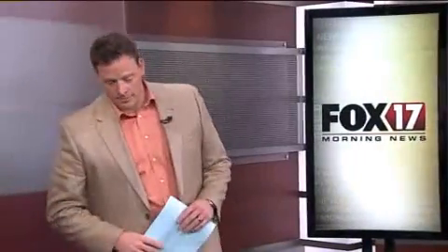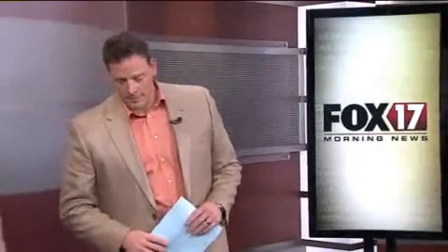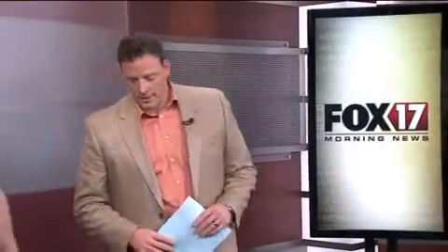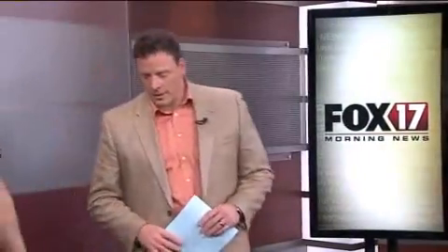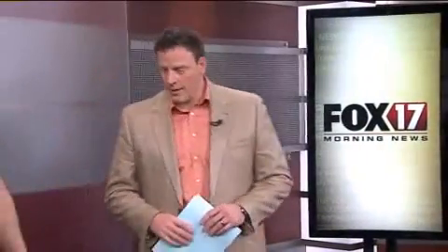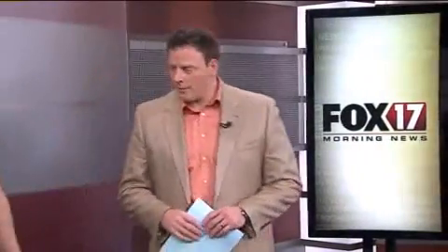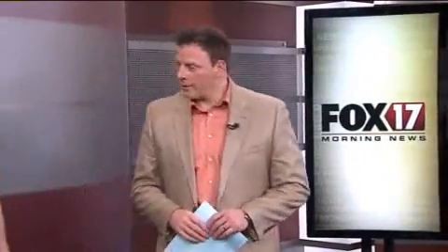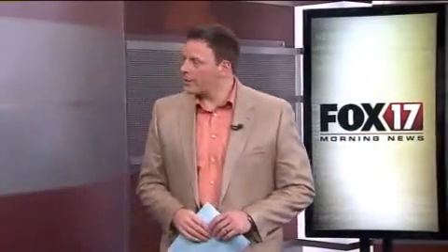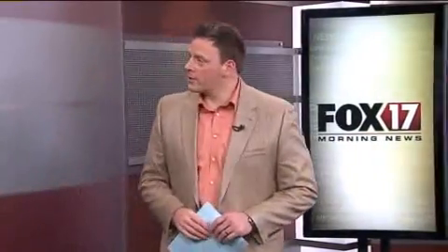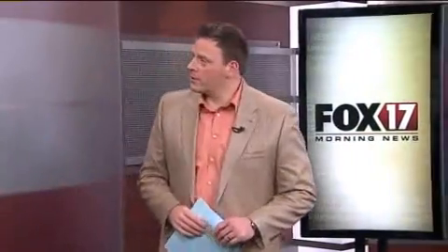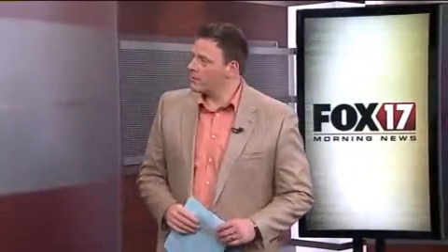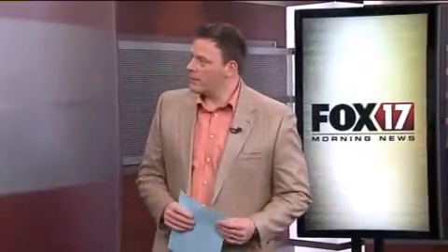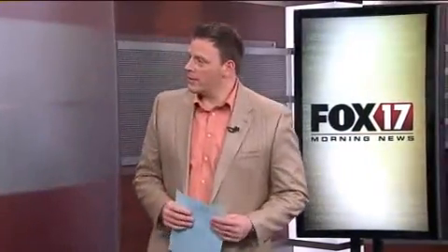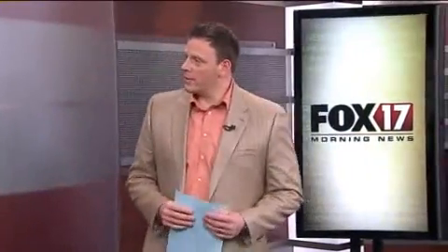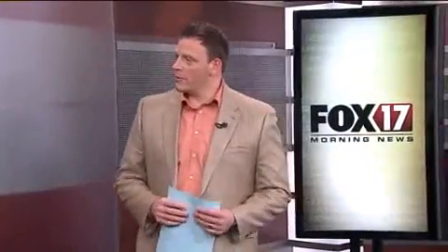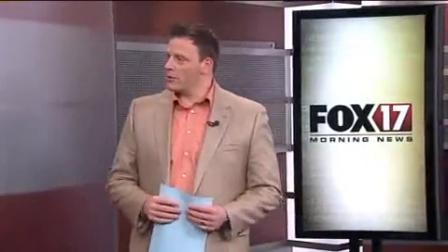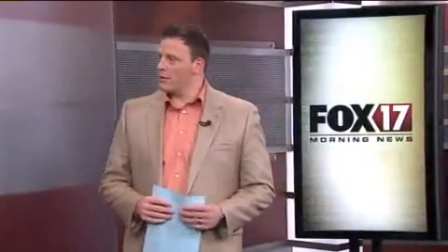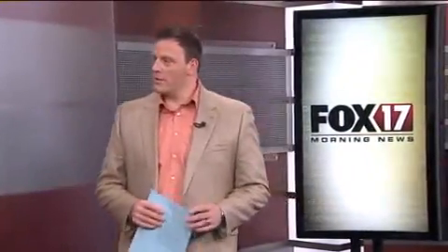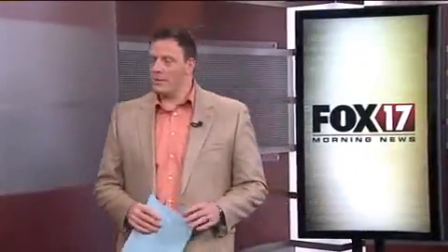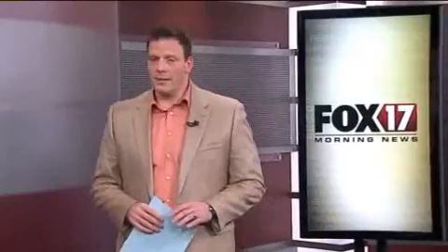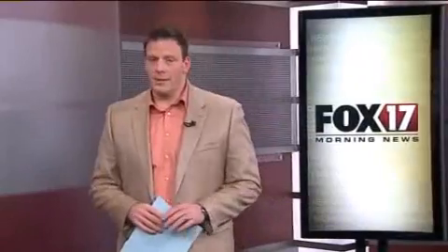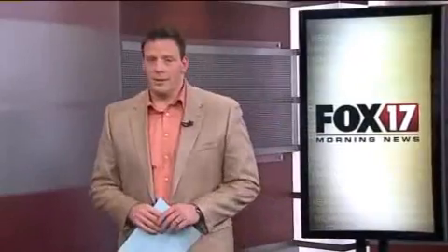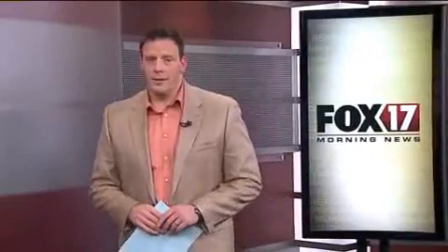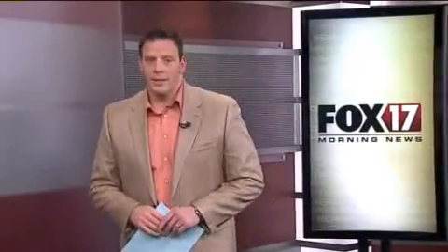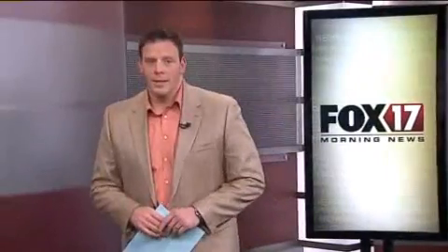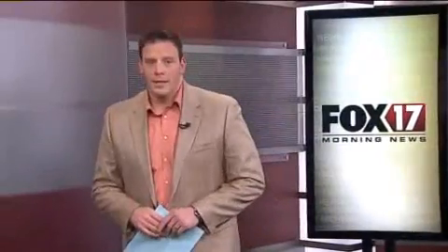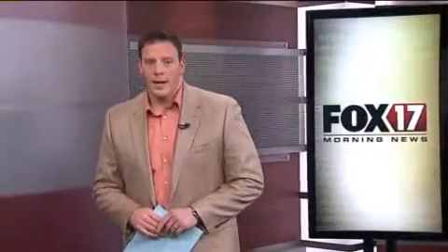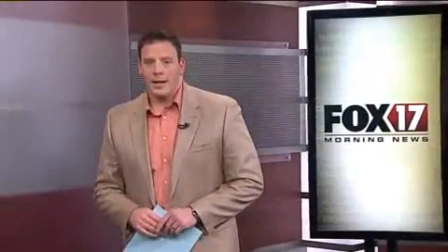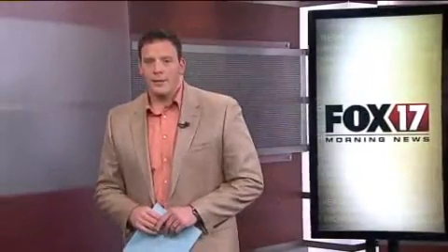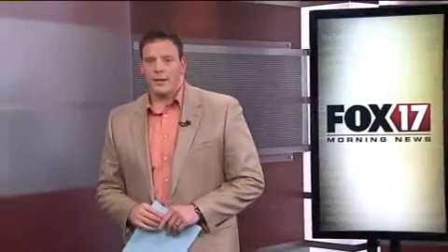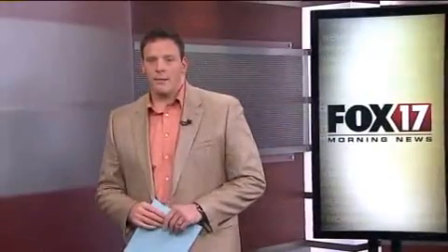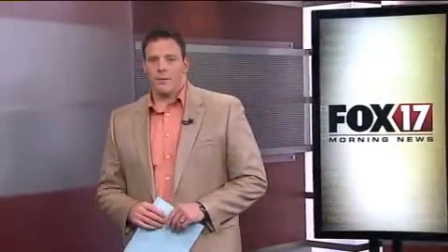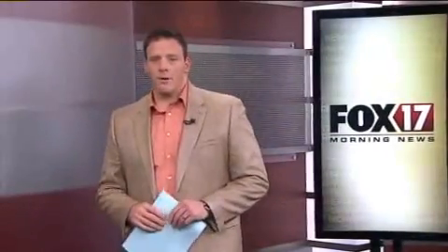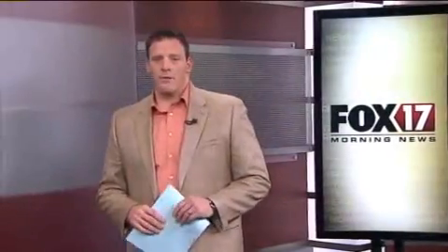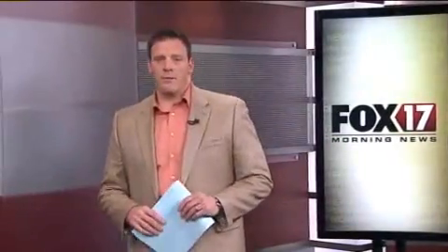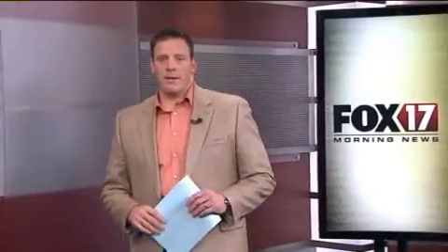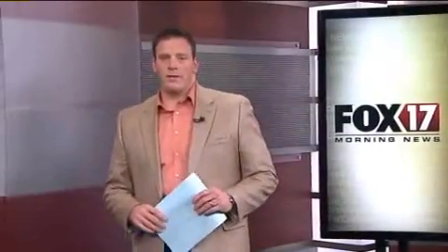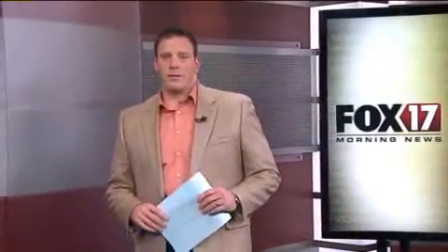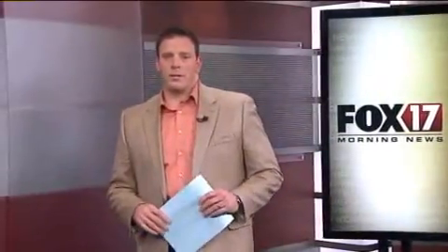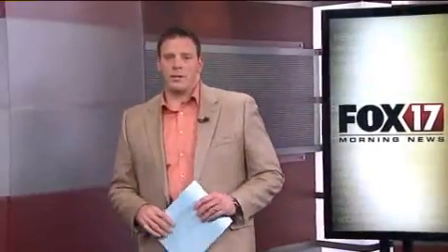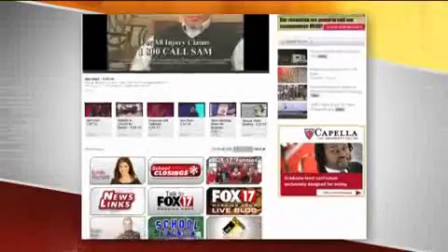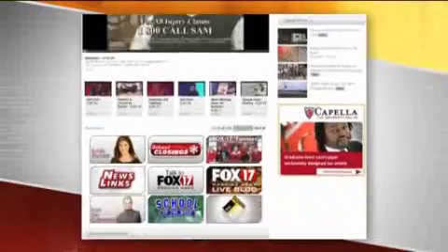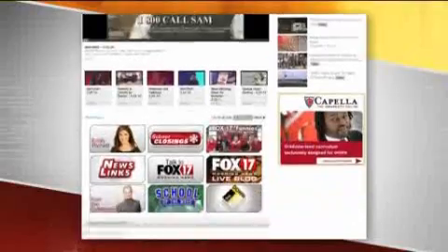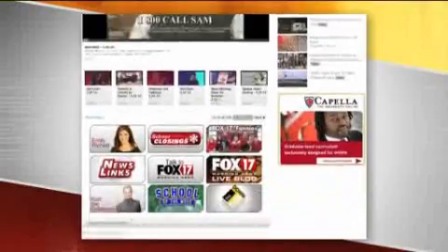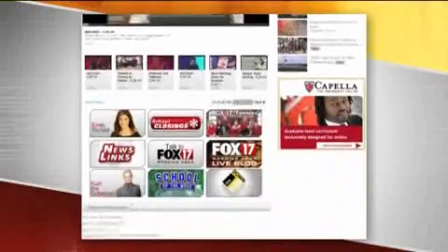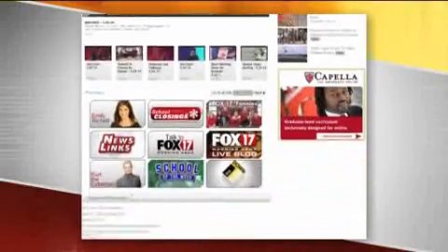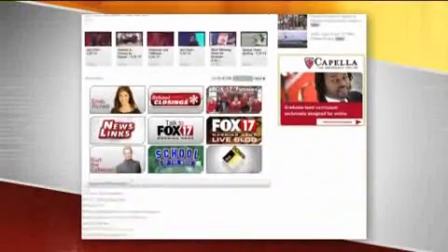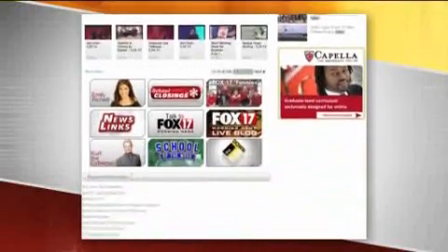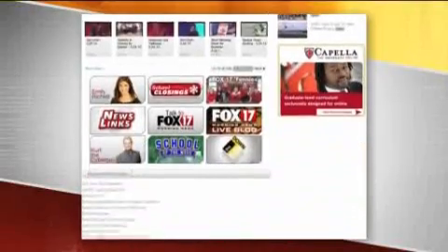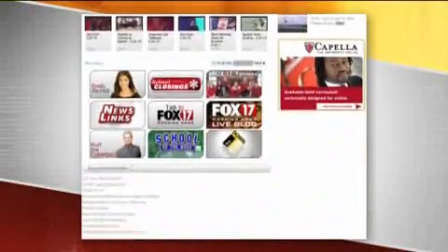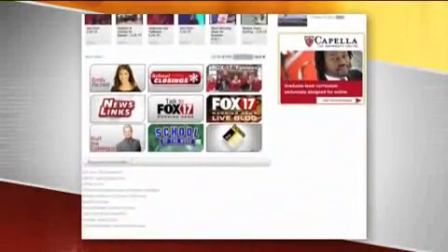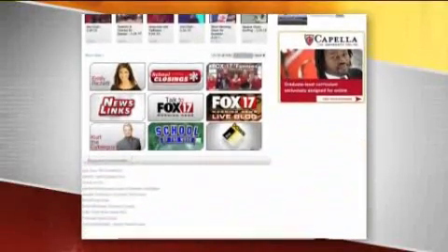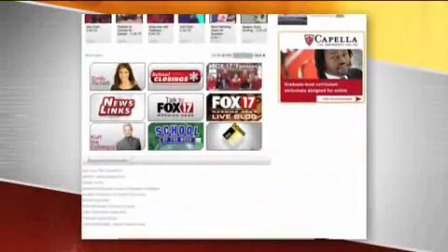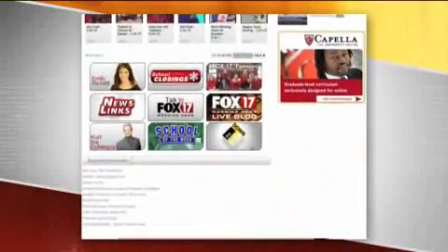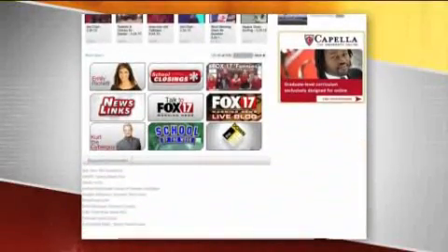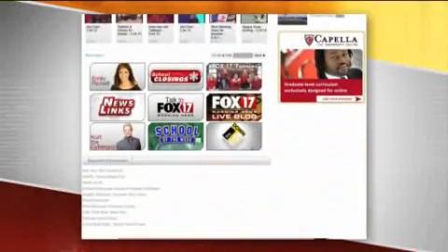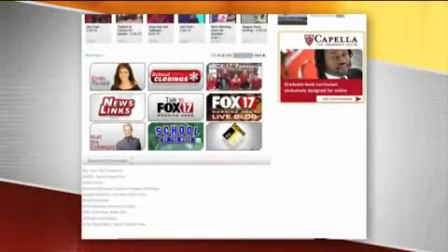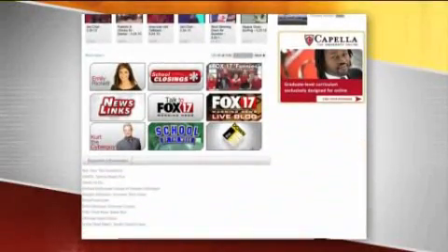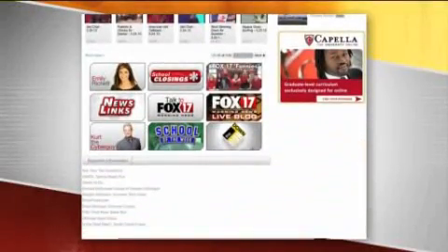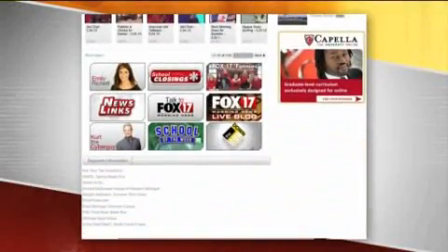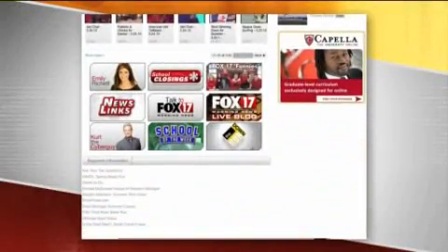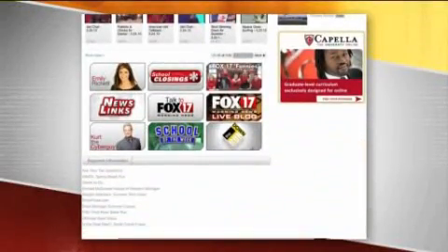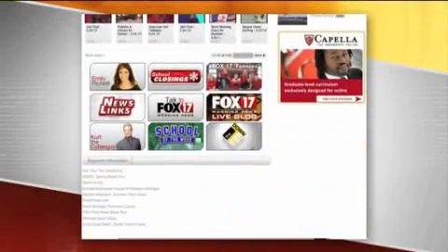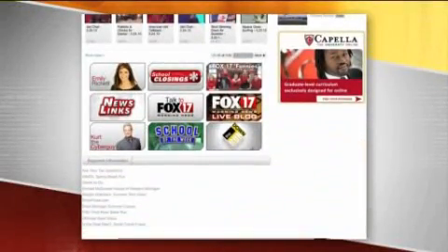I would agree with you there, Joe. All right, thanks so much, Blake — we appreciate you being here. And you can get more information on today's Fit on Fox on our website.